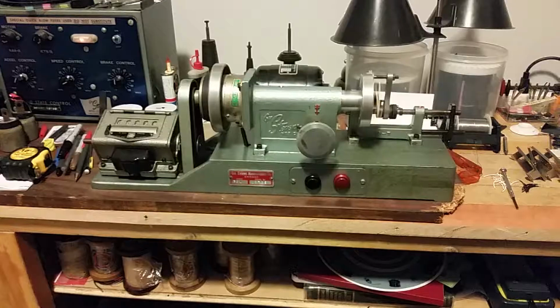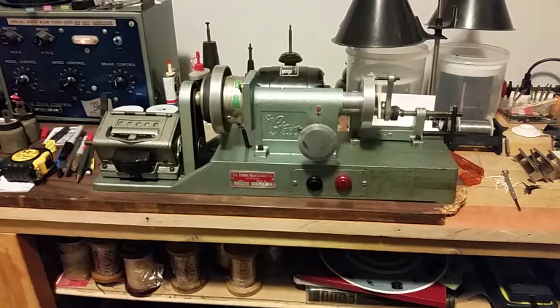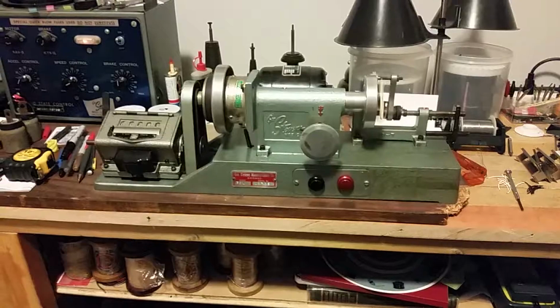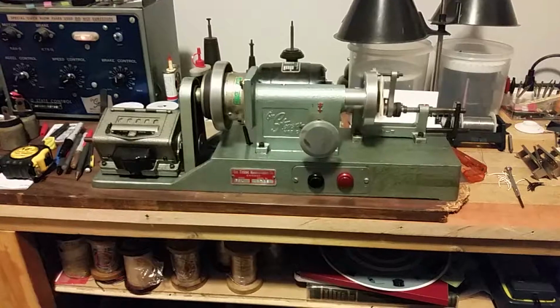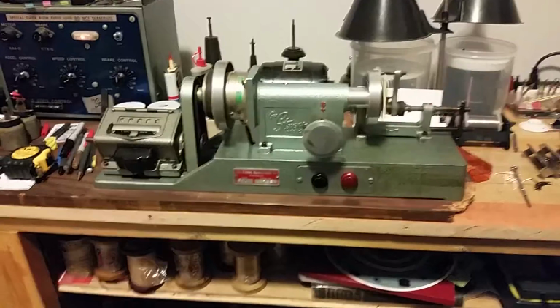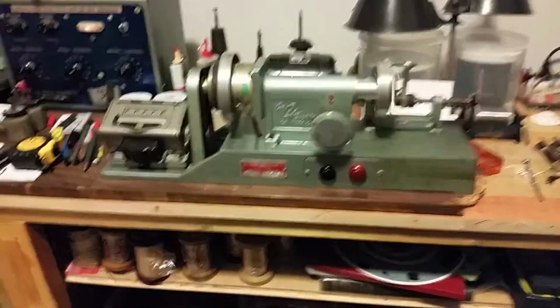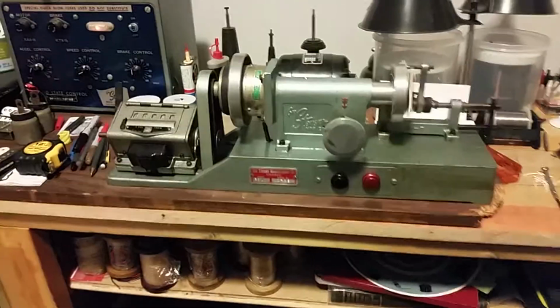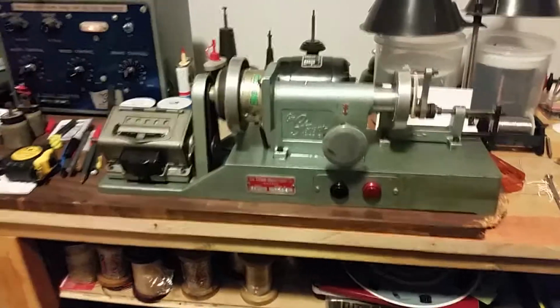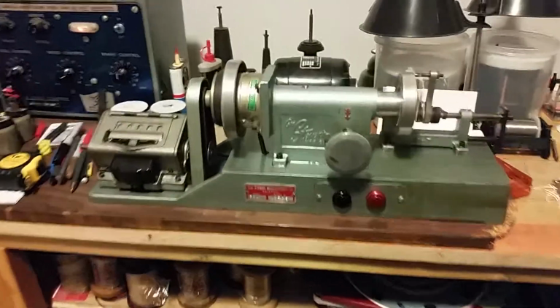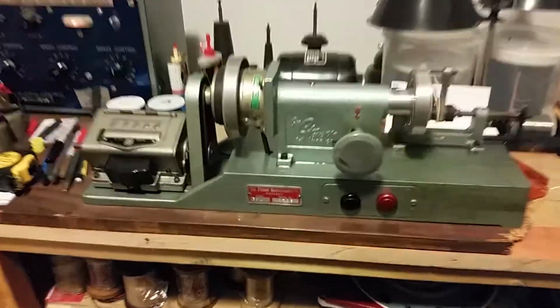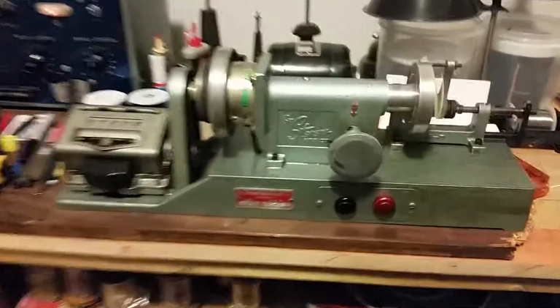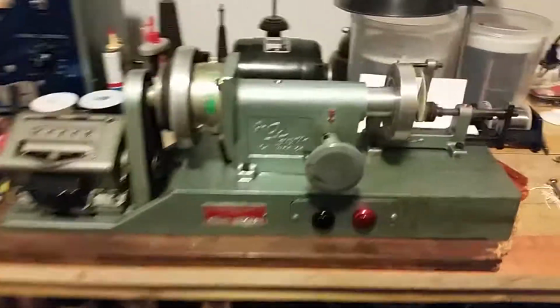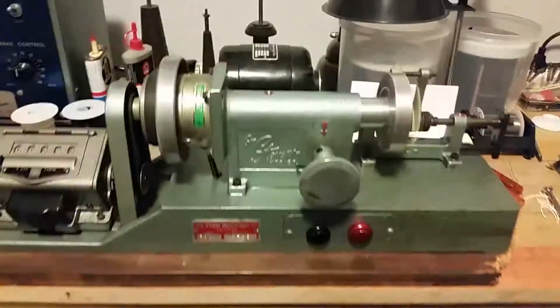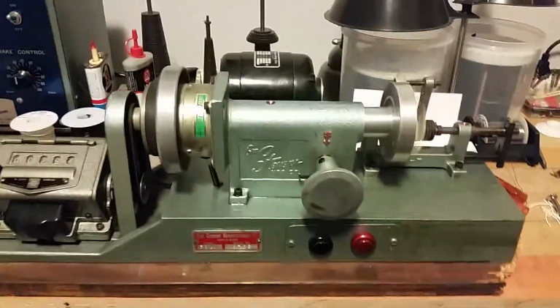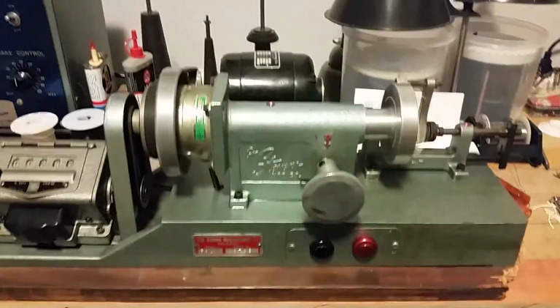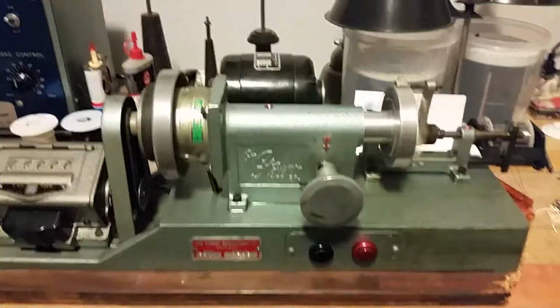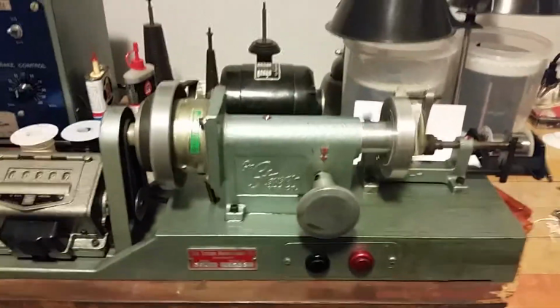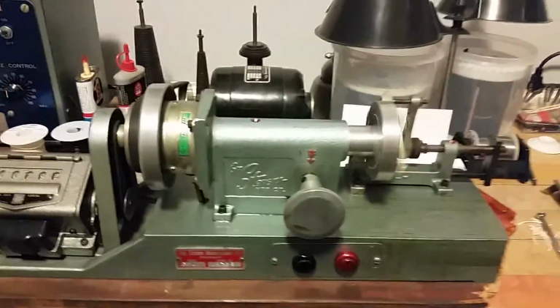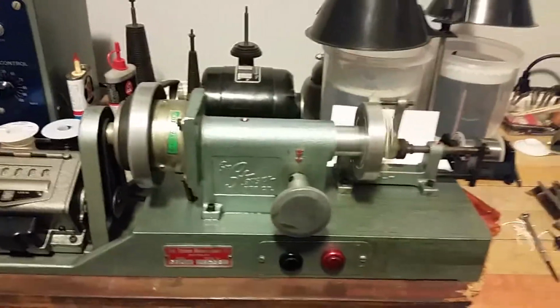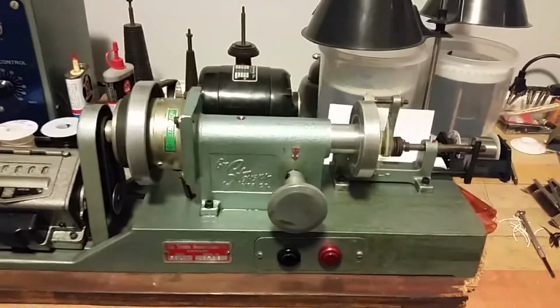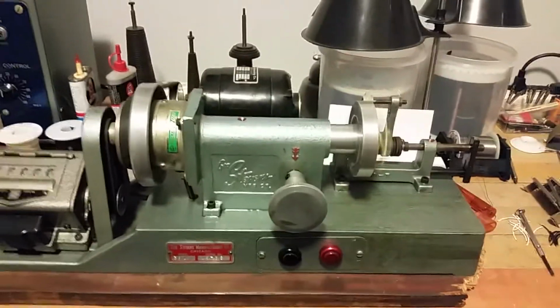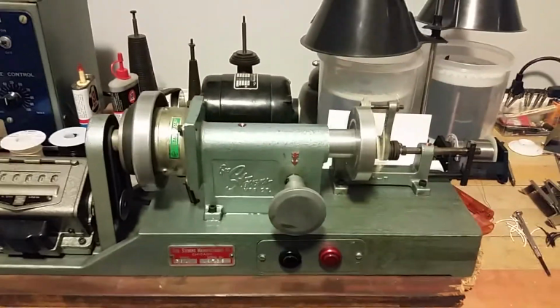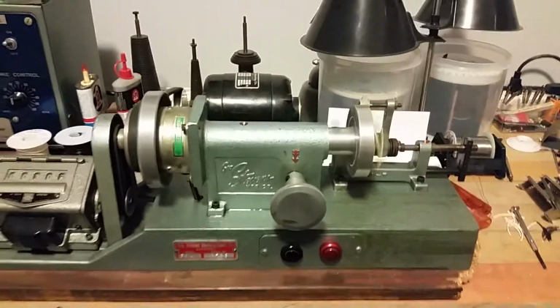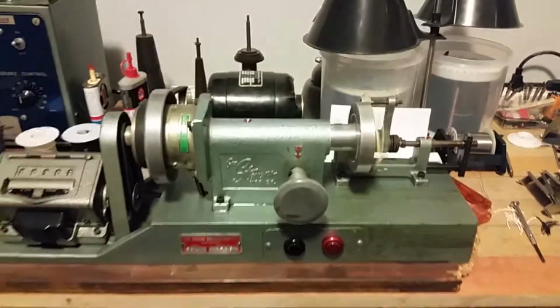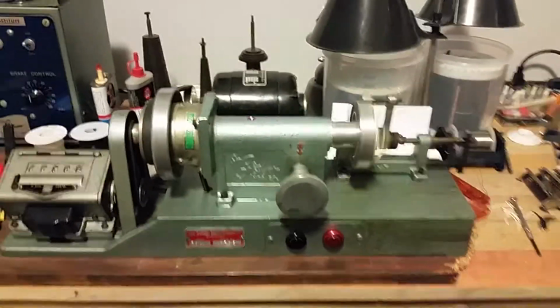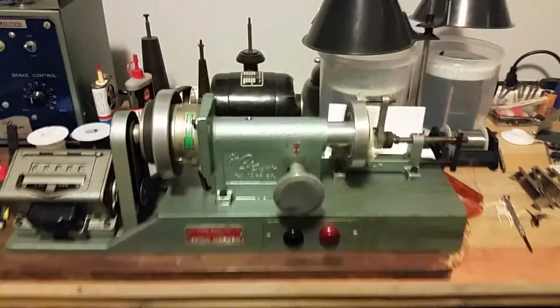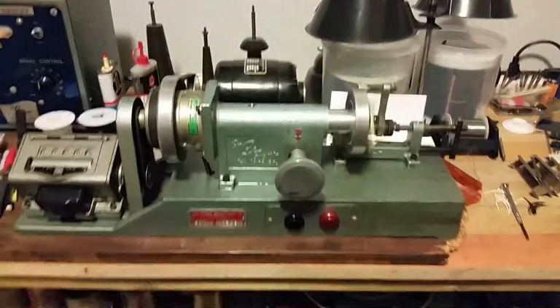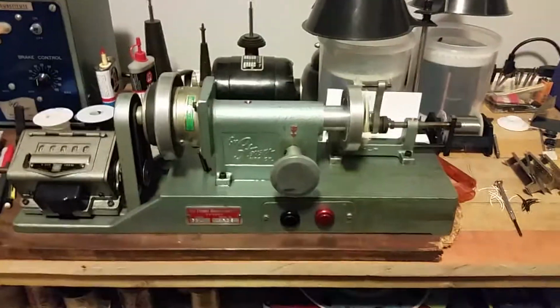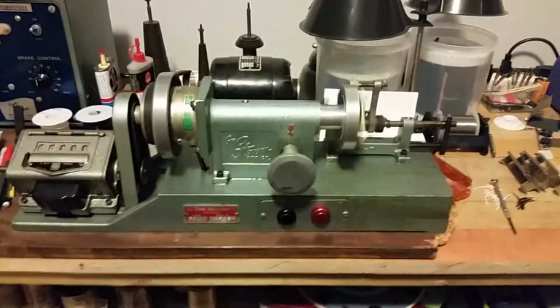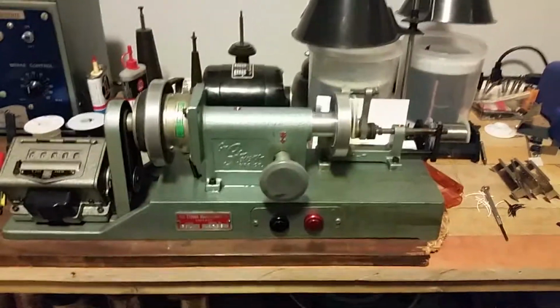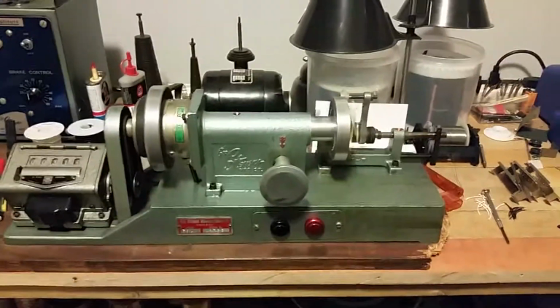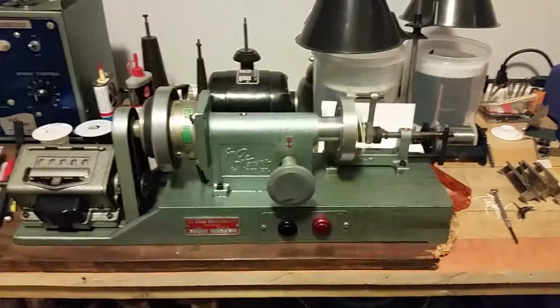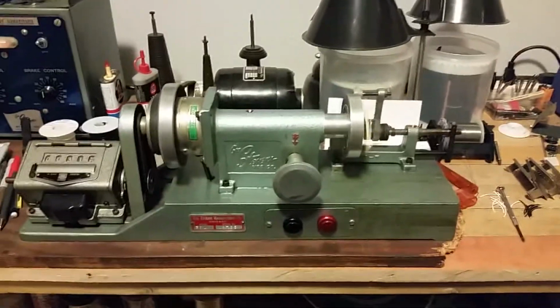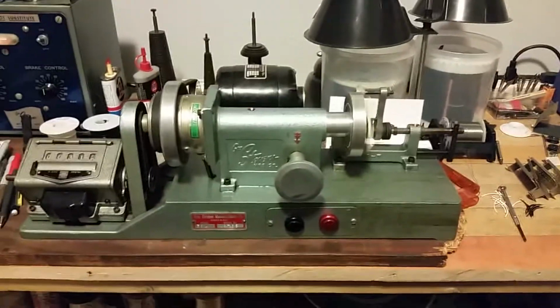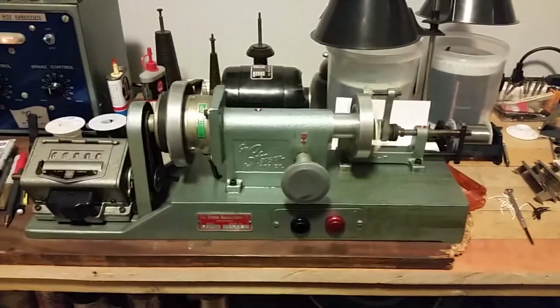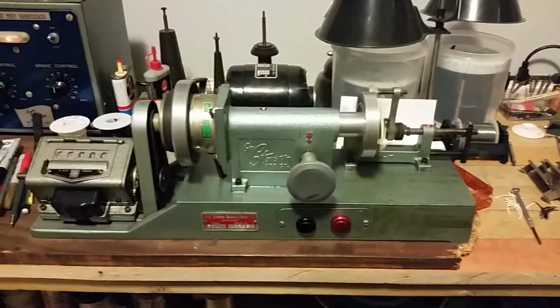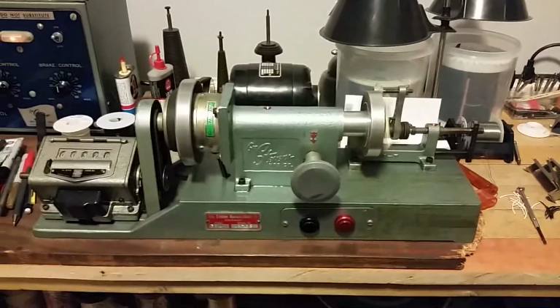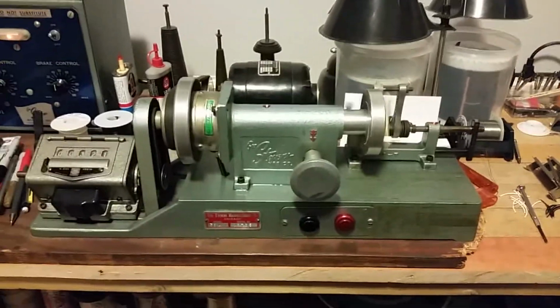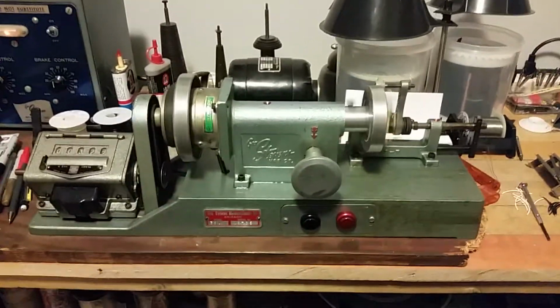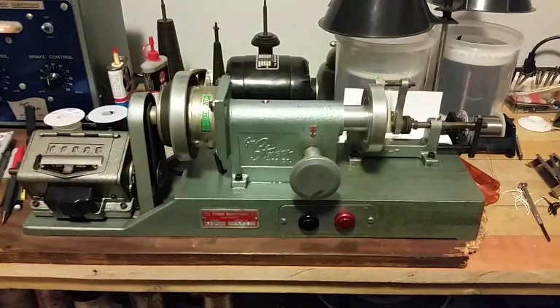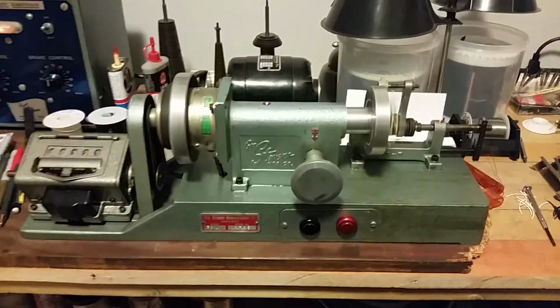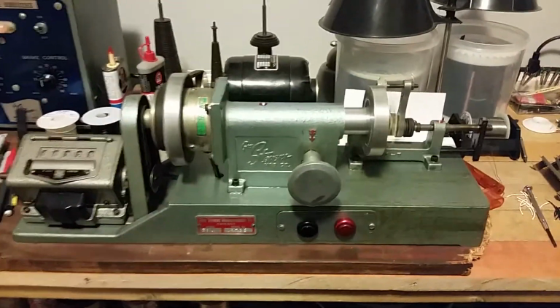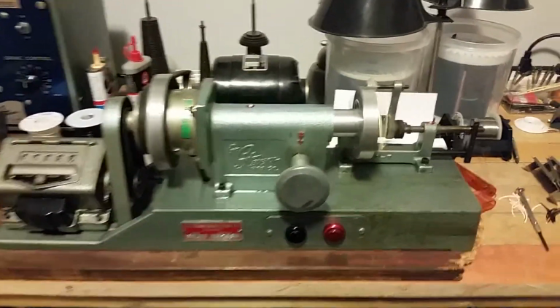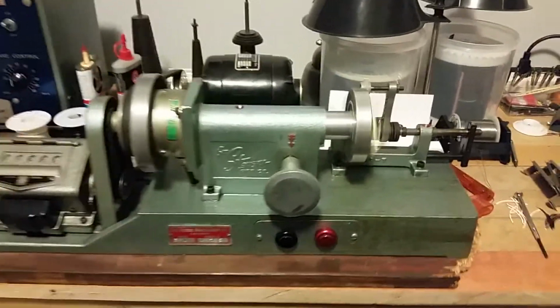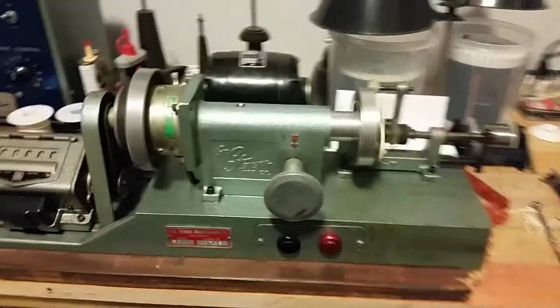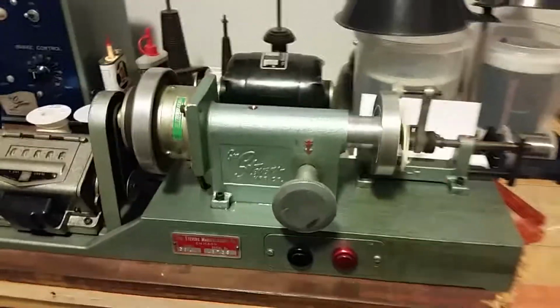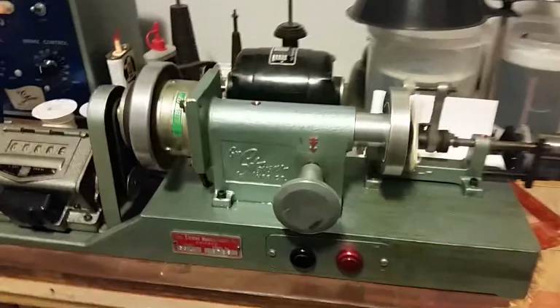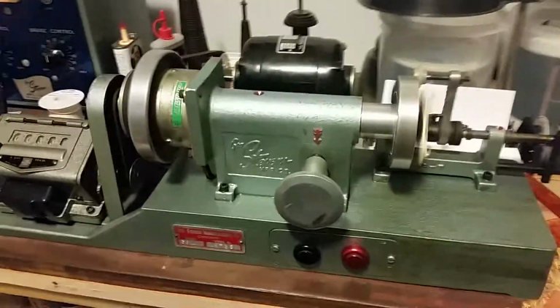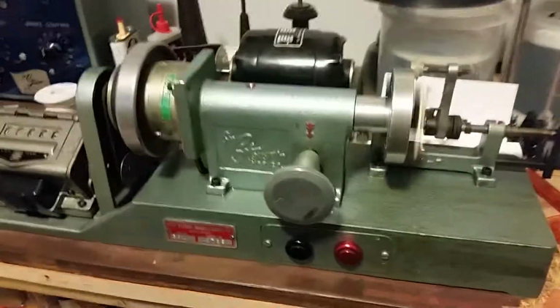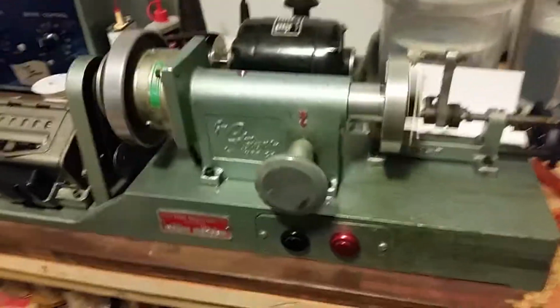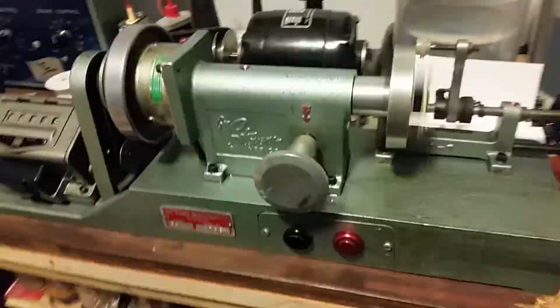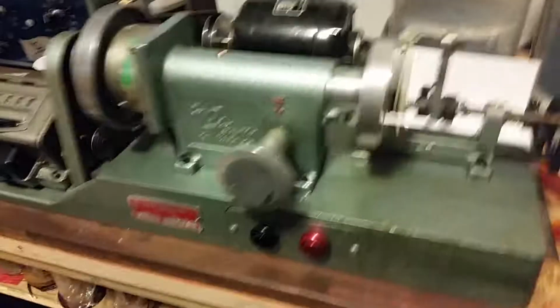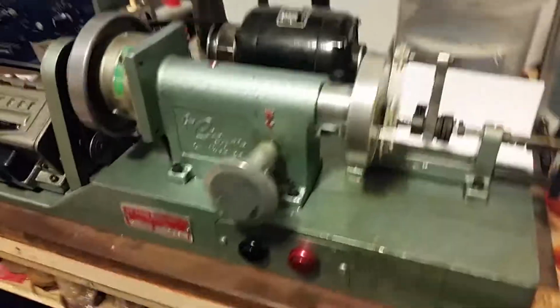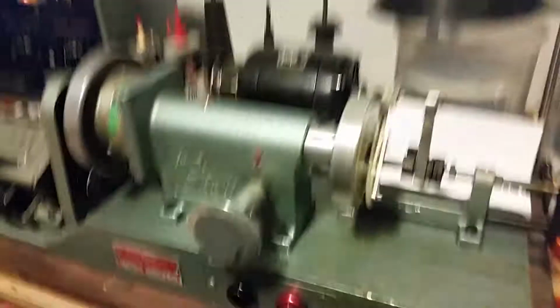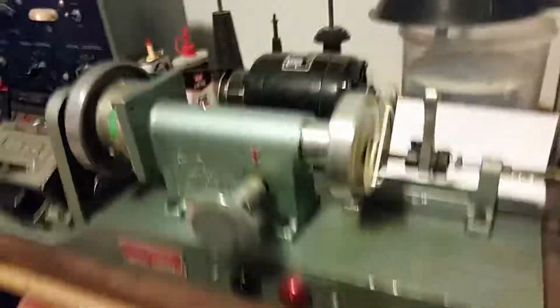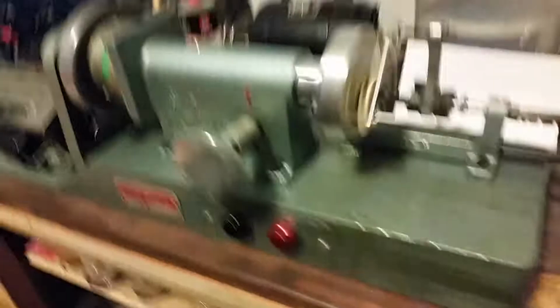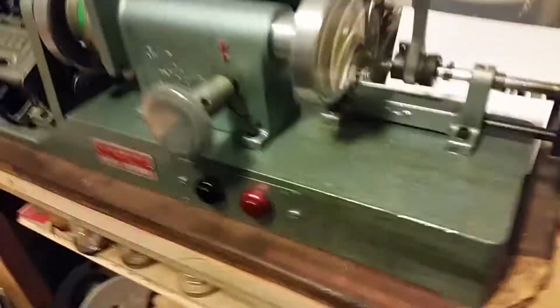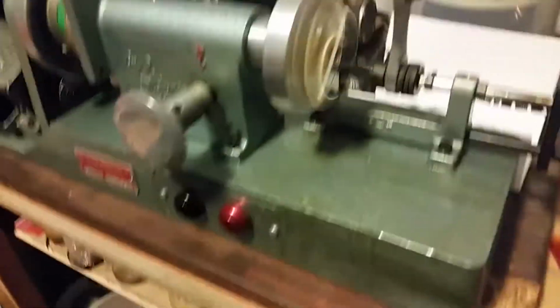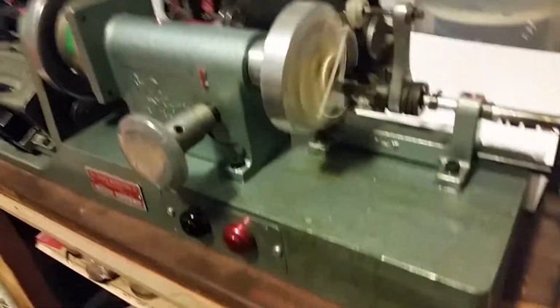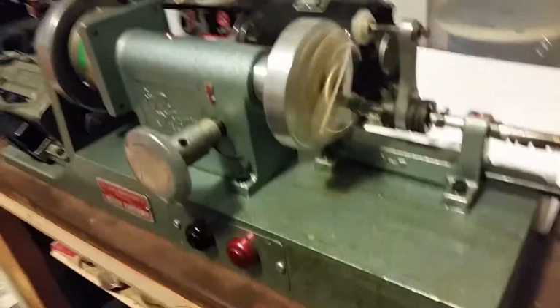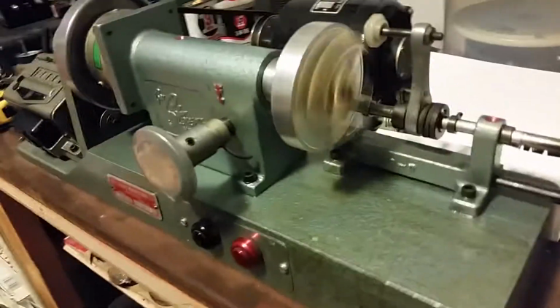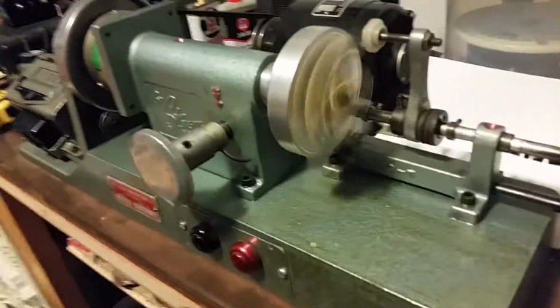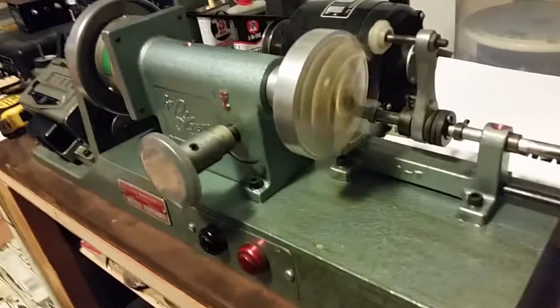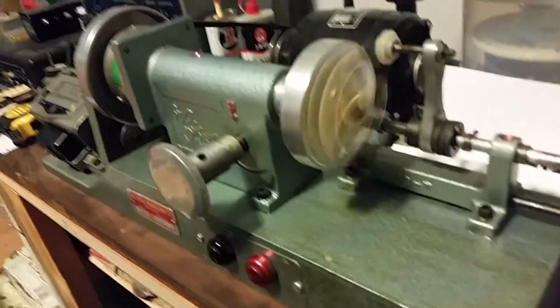I've been asked to show the winding station, so I figured here's a quick video while I'm doing up some Georgia bootleg pickups.